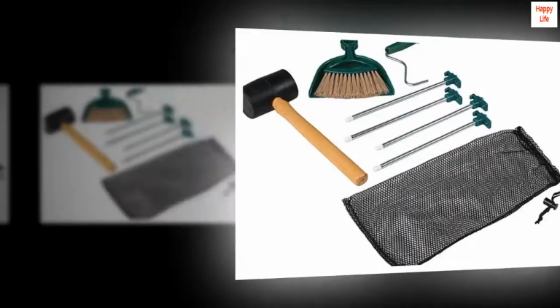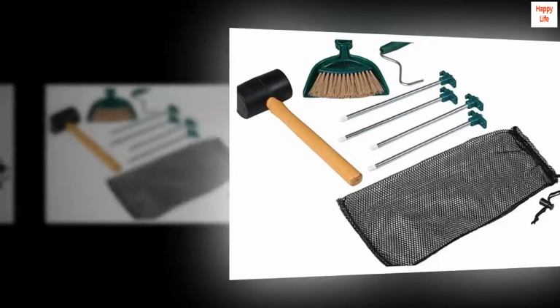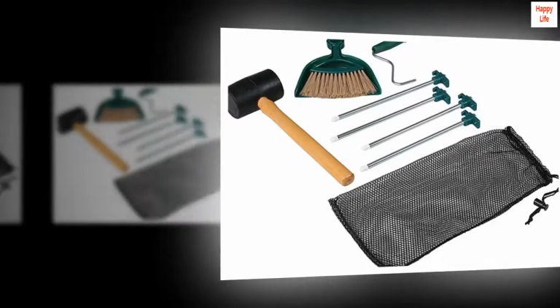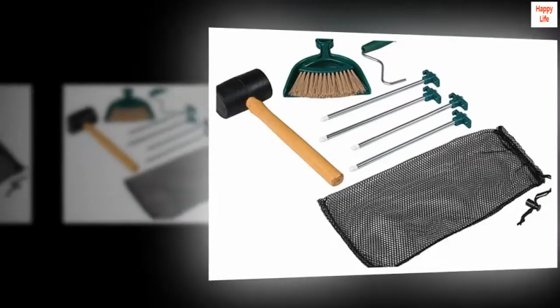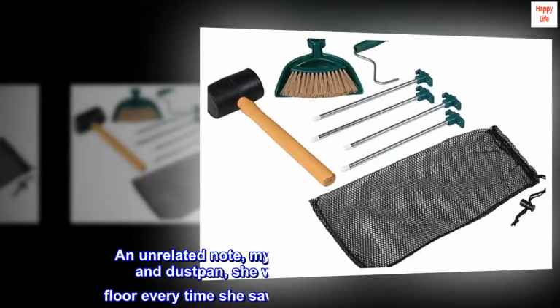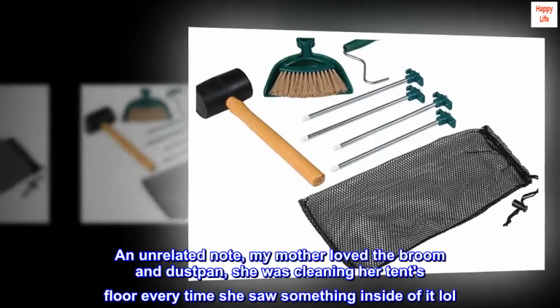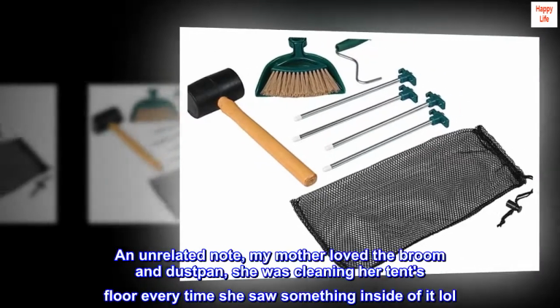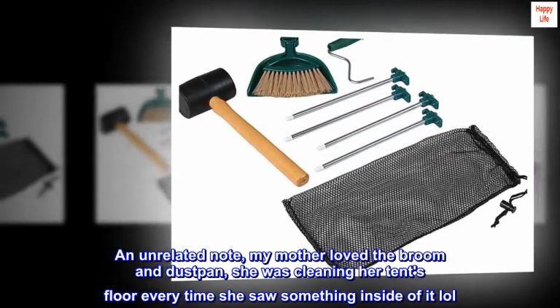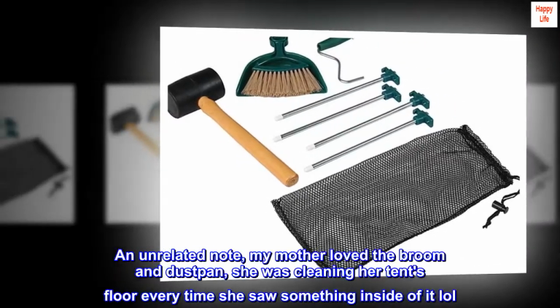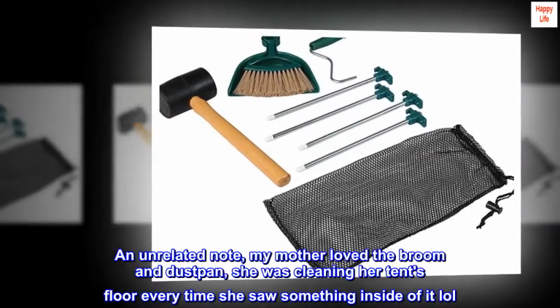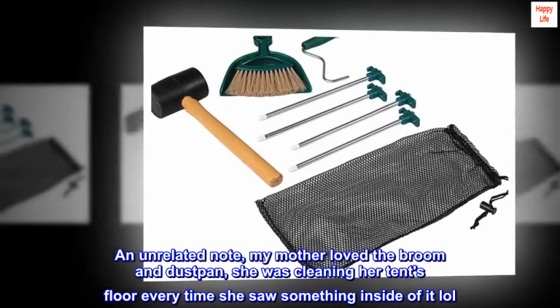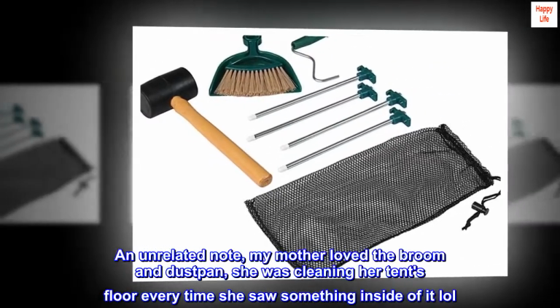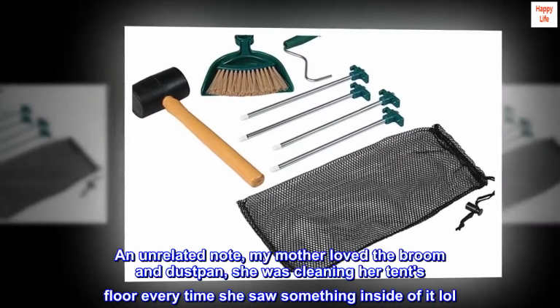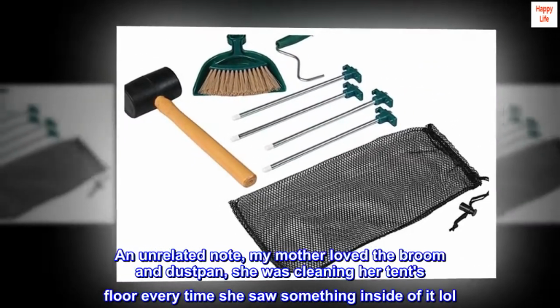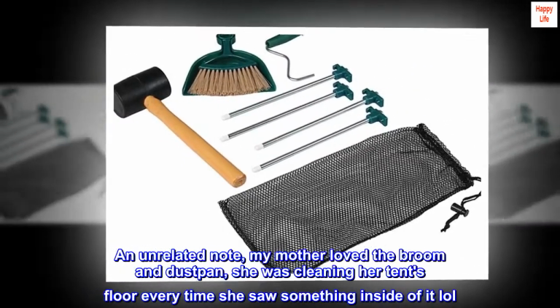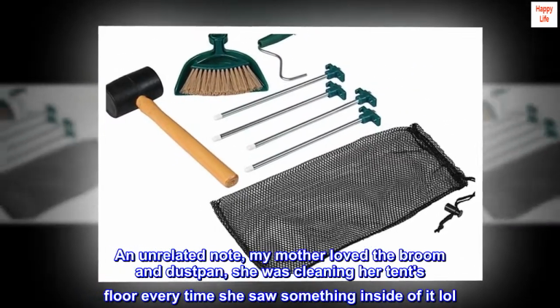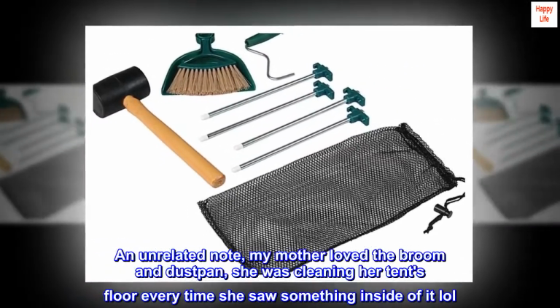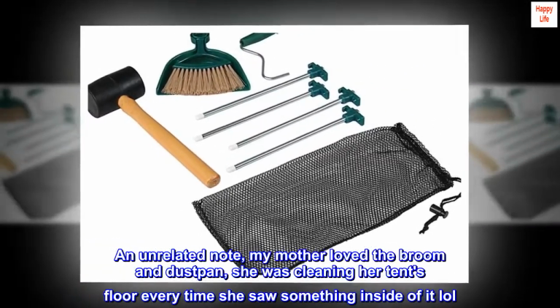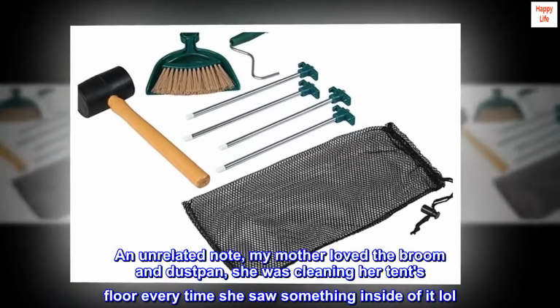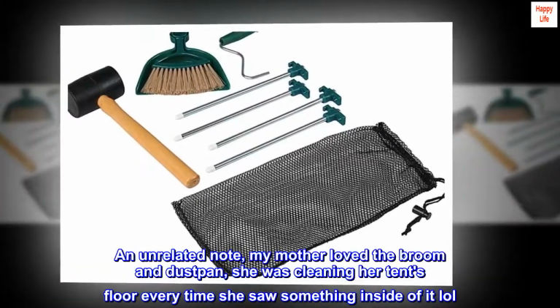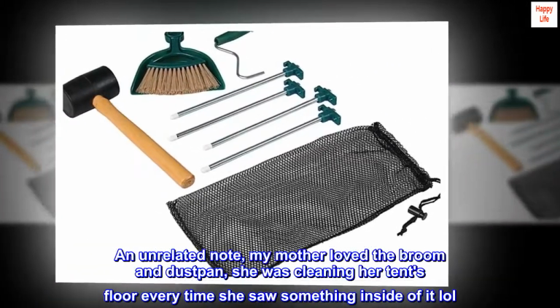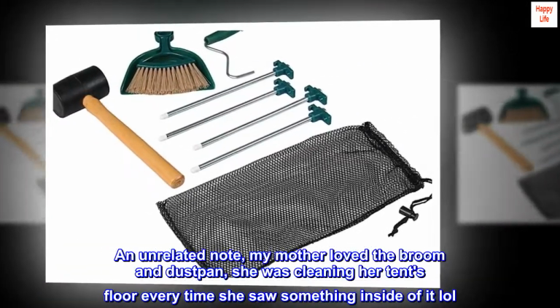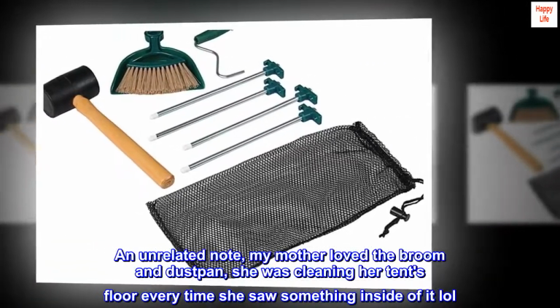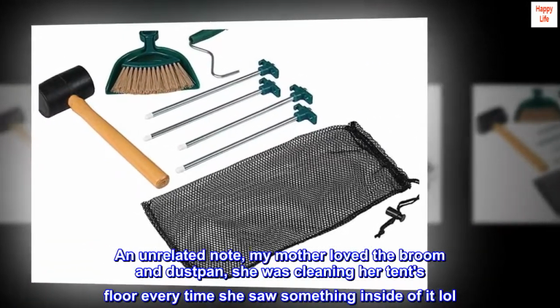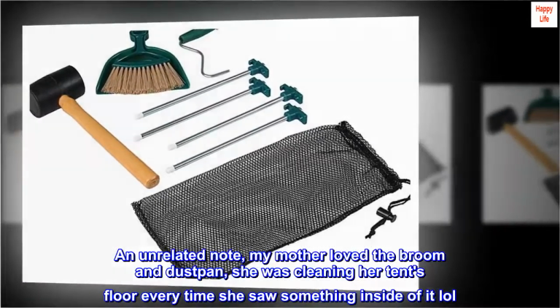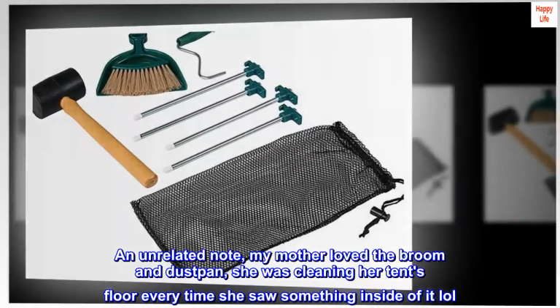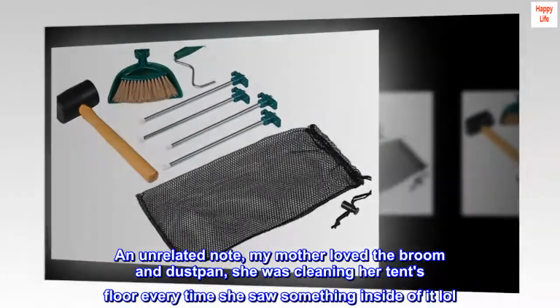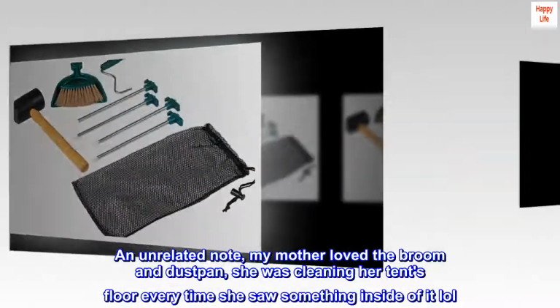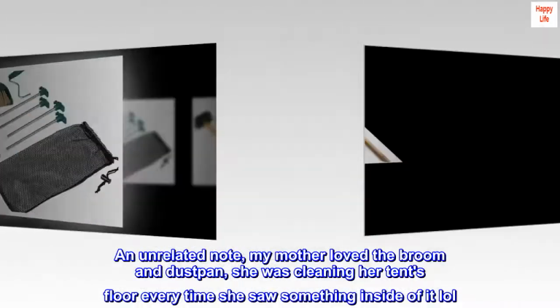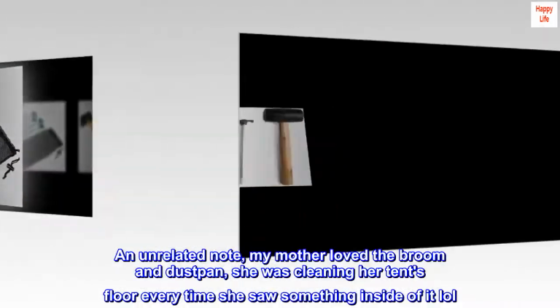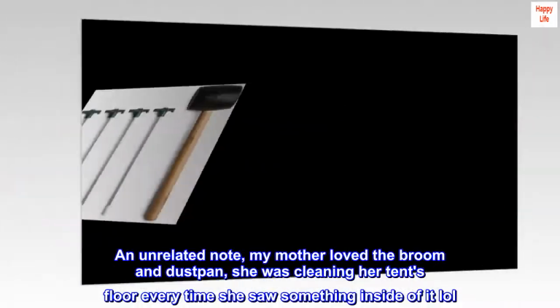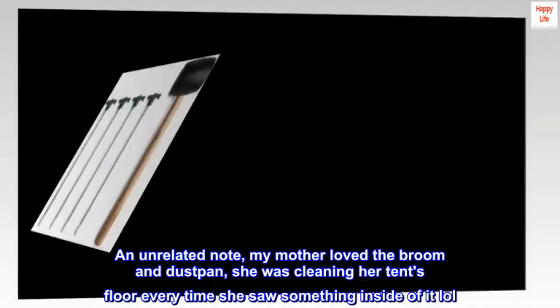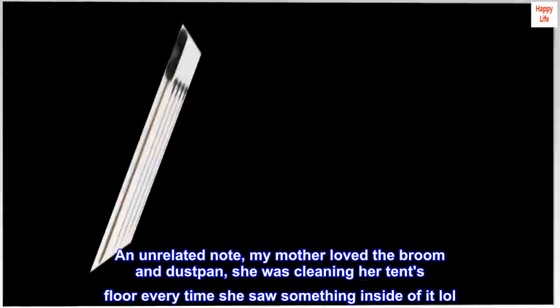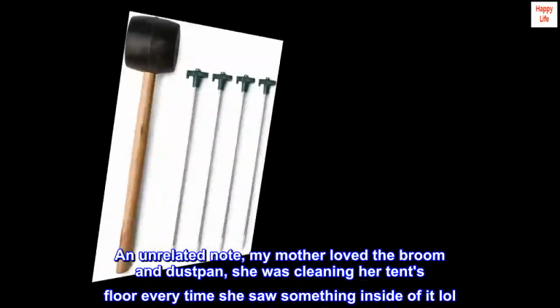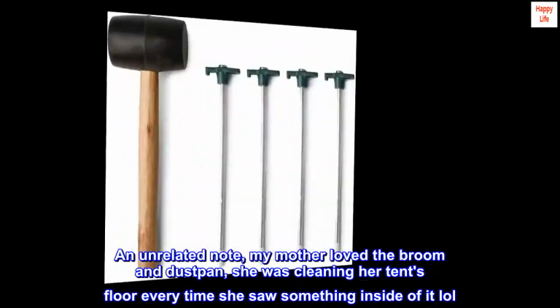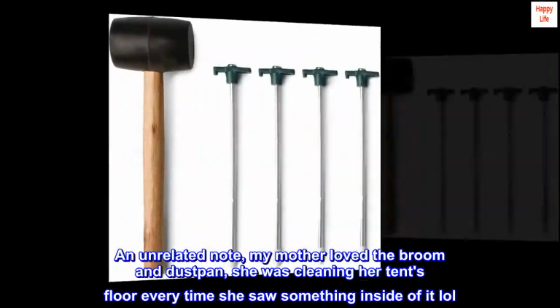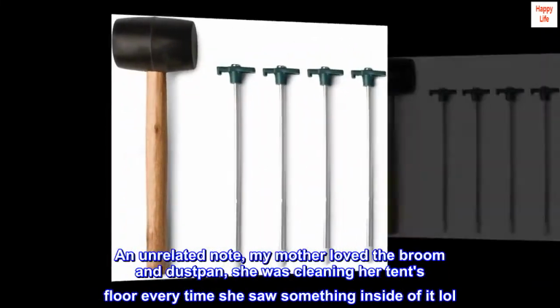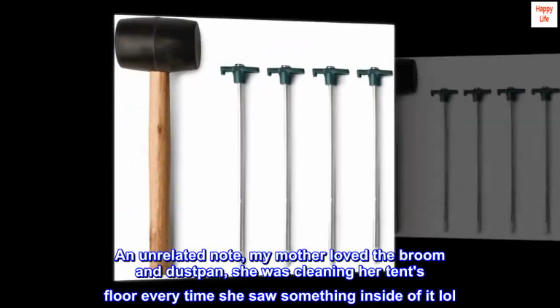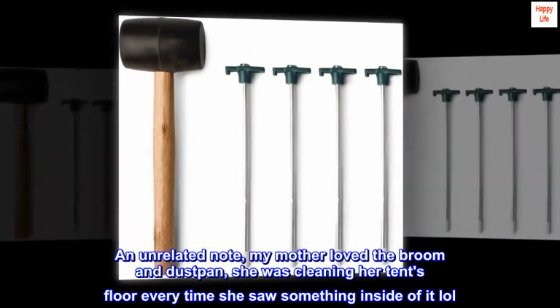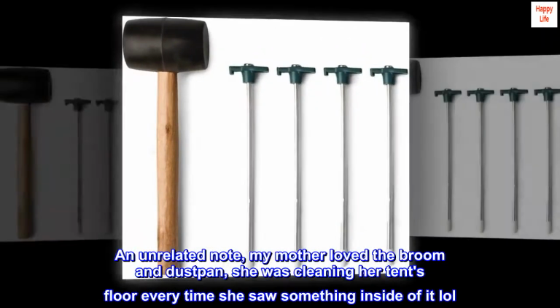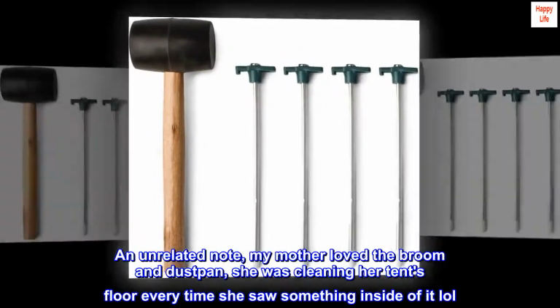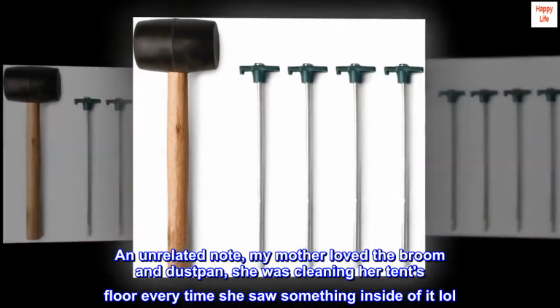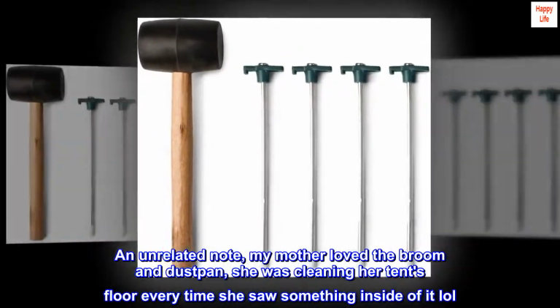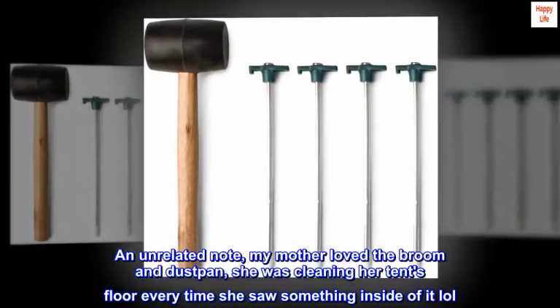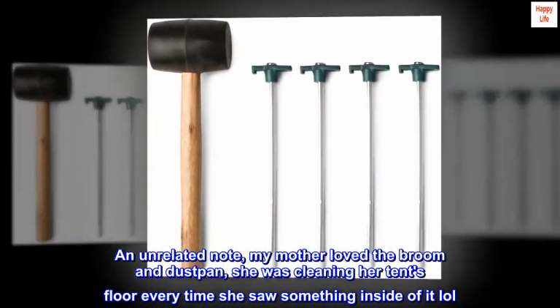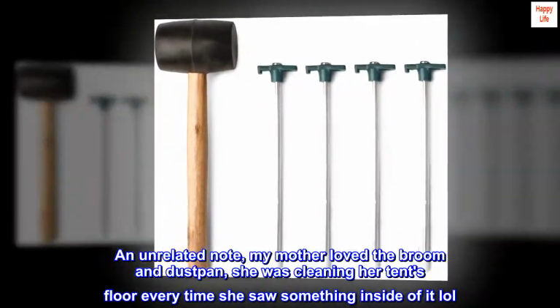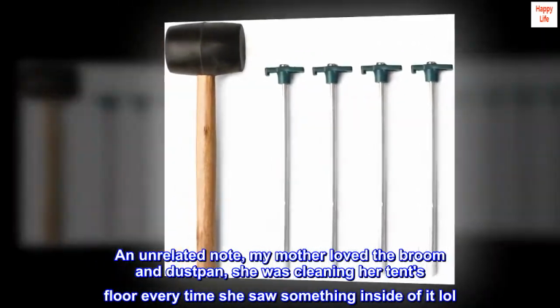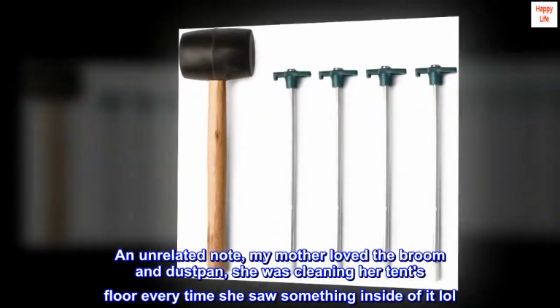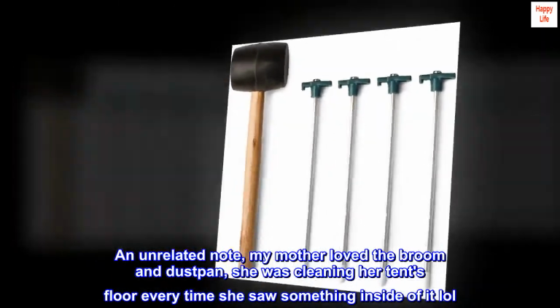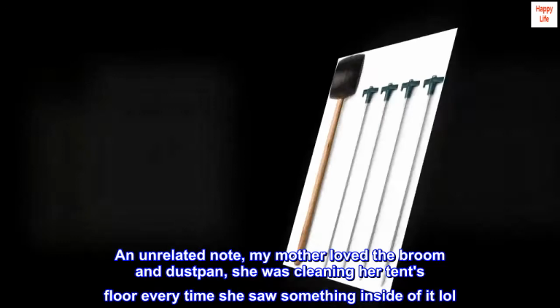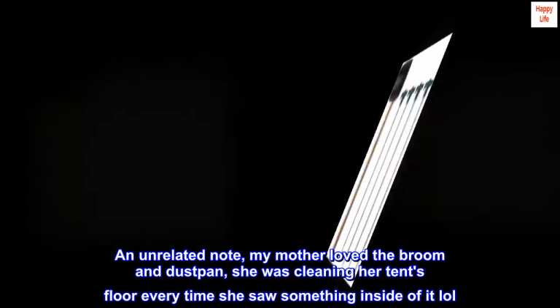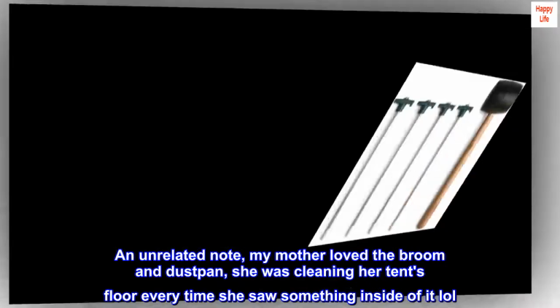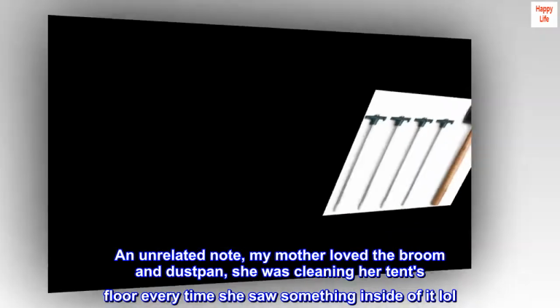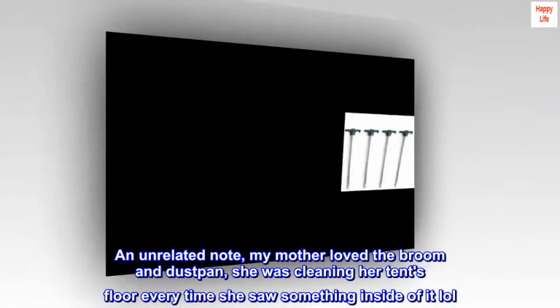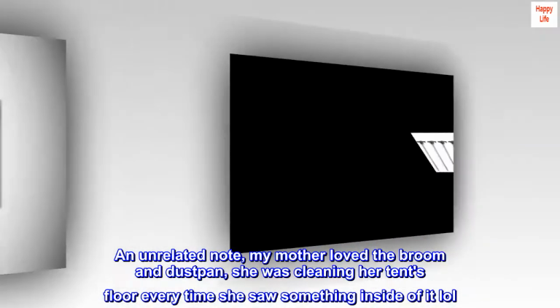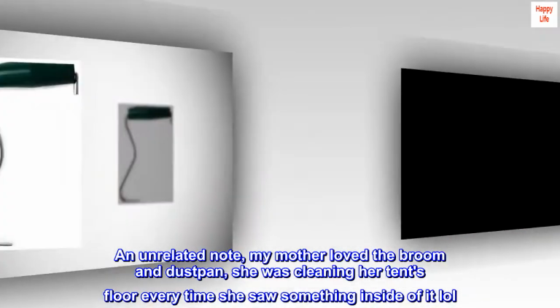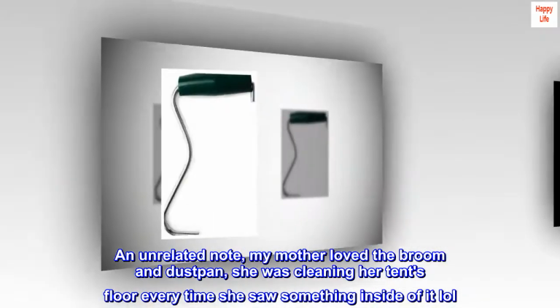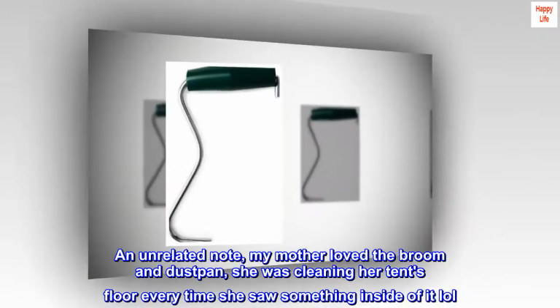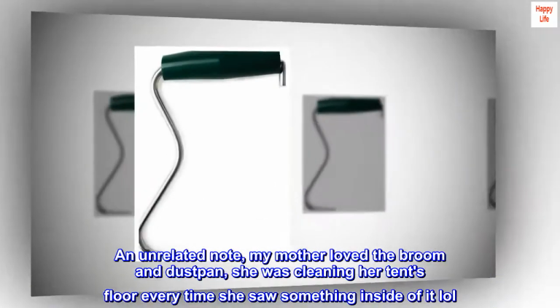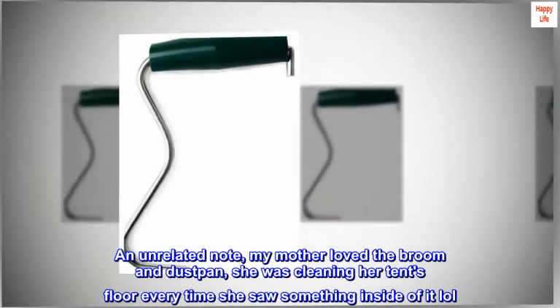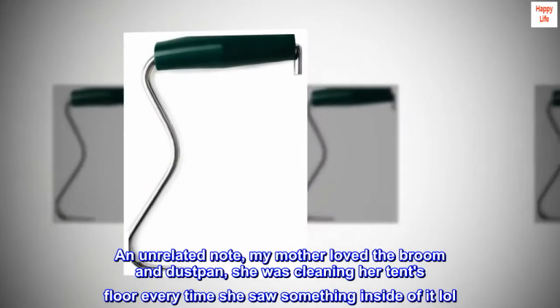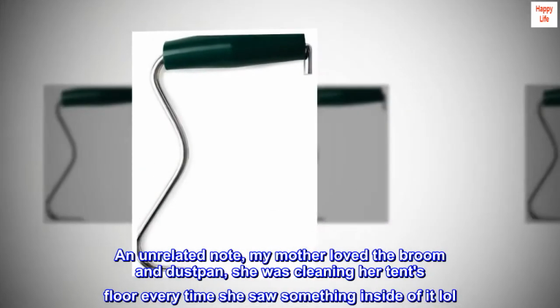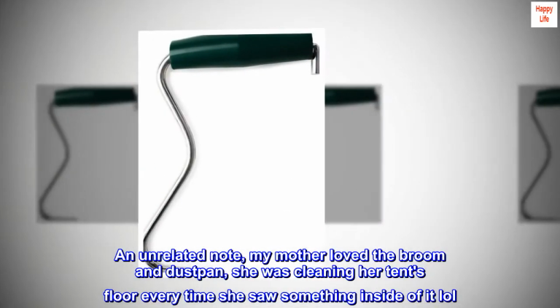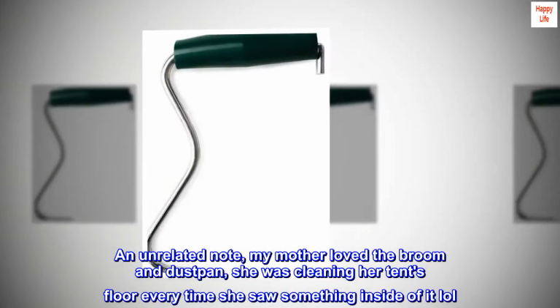On an unrelated note, my mother loved the broom and dust pan — she was cleaning her tent's floor every time she saw something inside of it, lol.